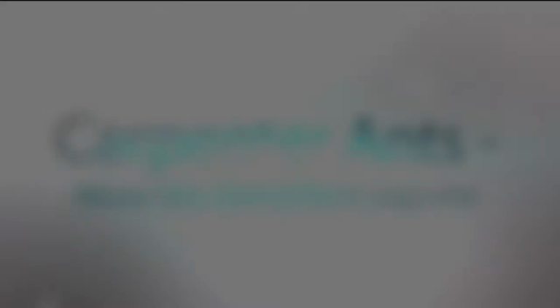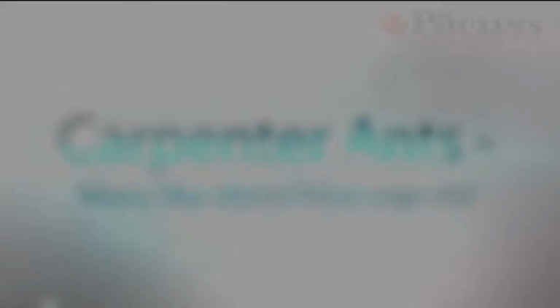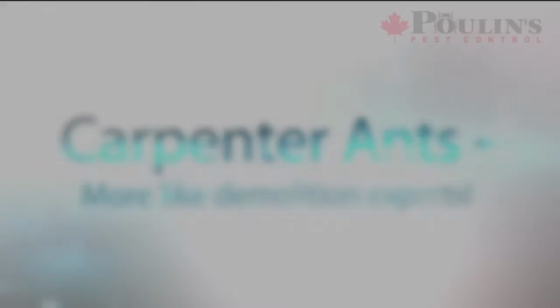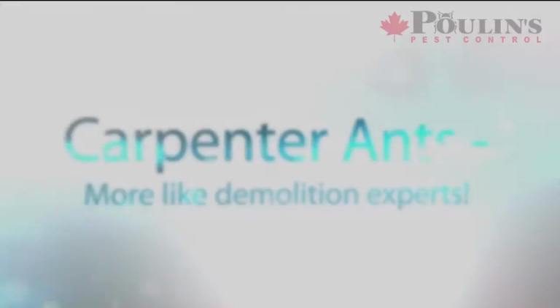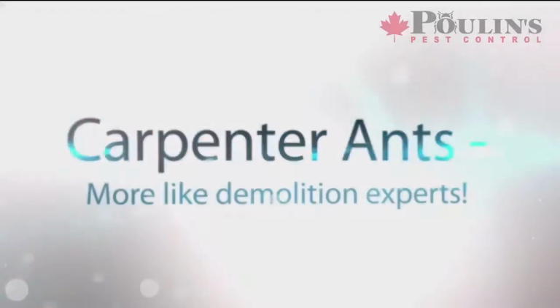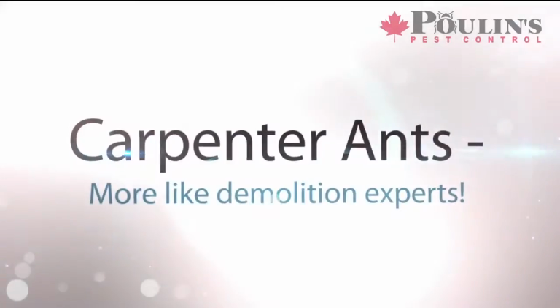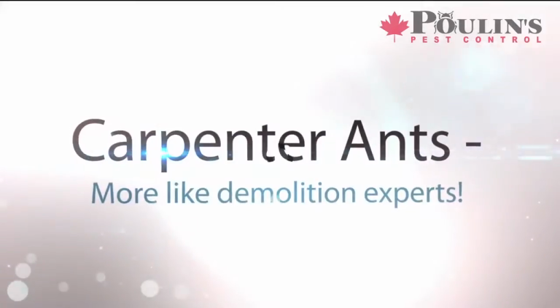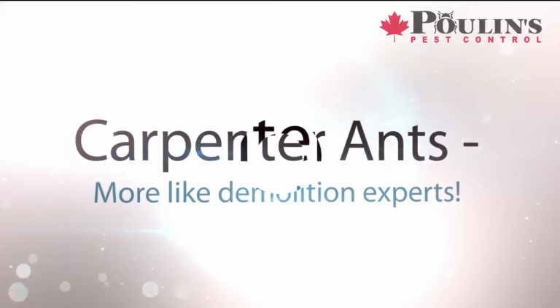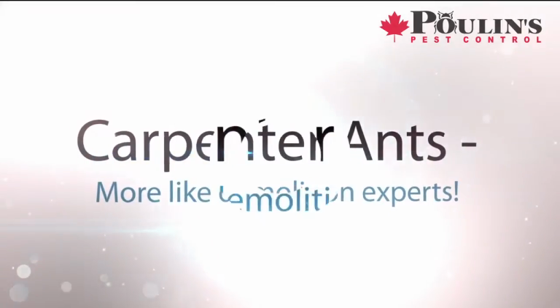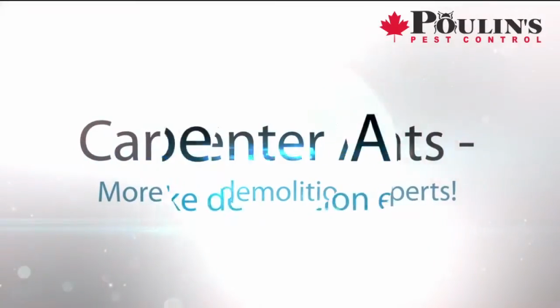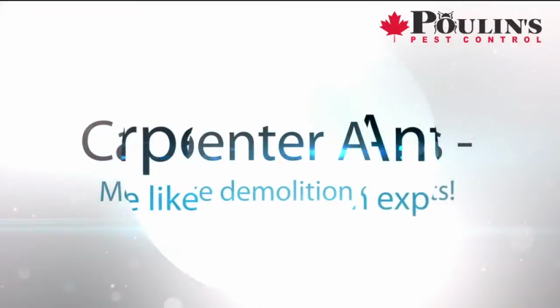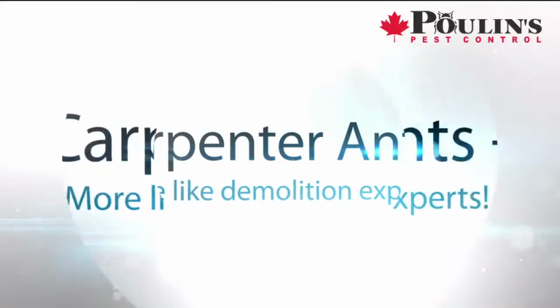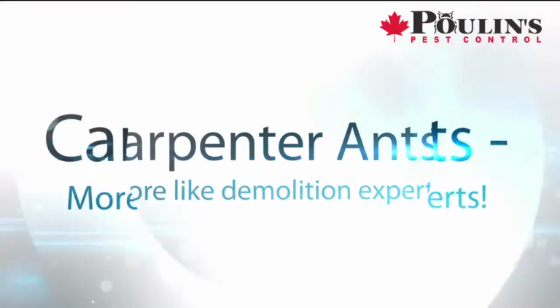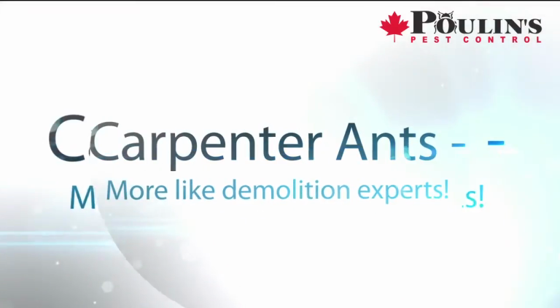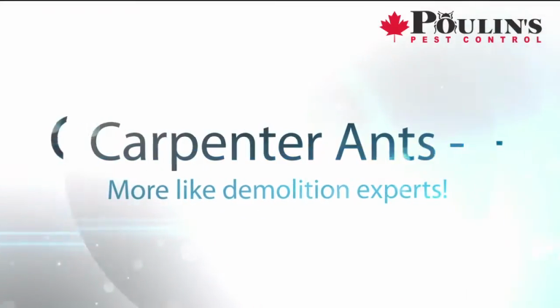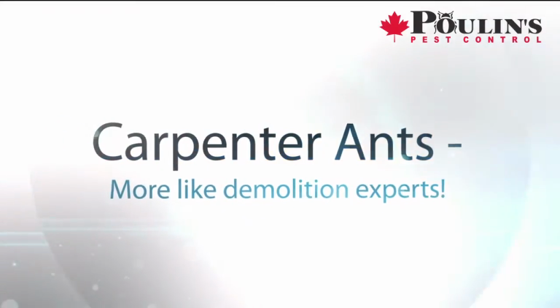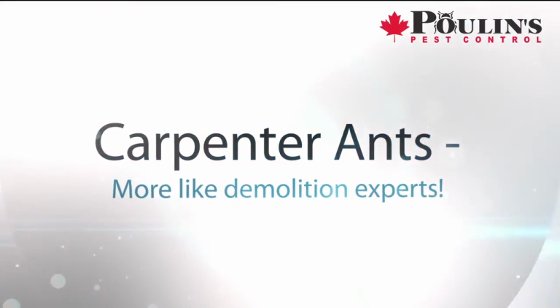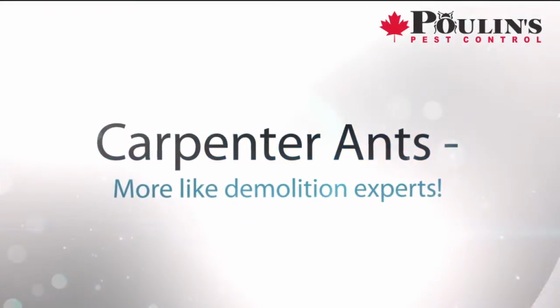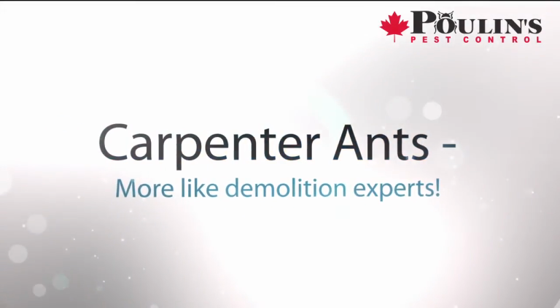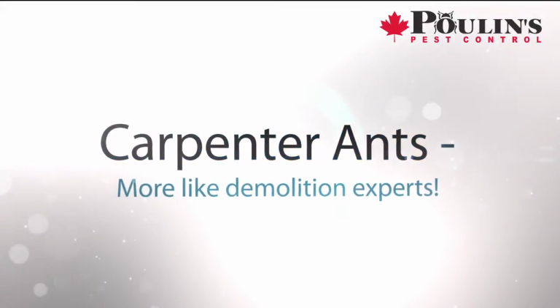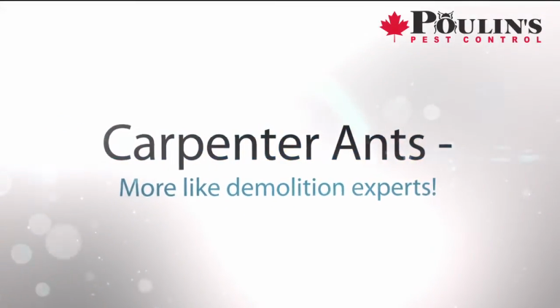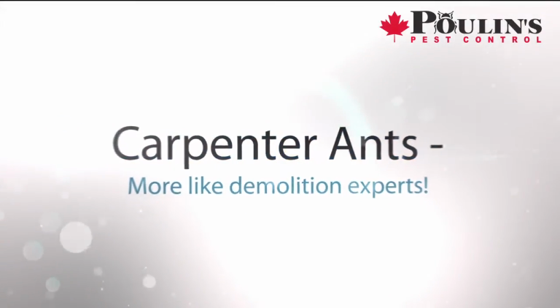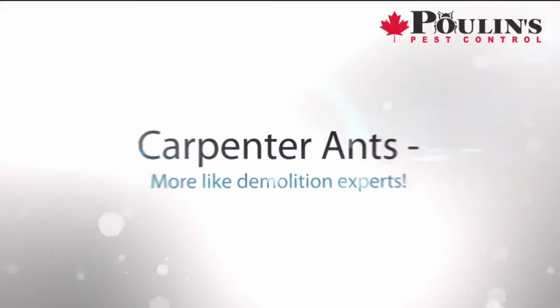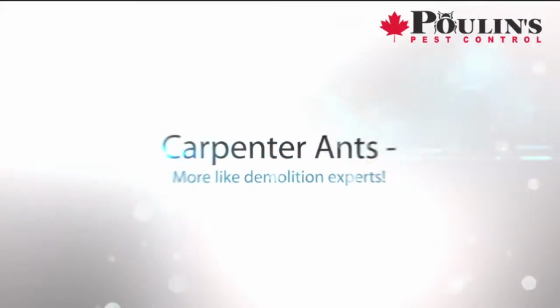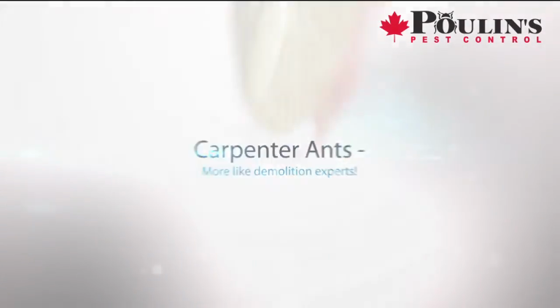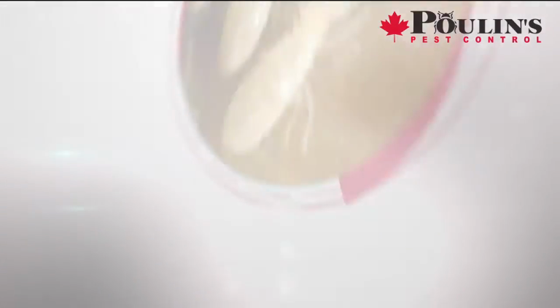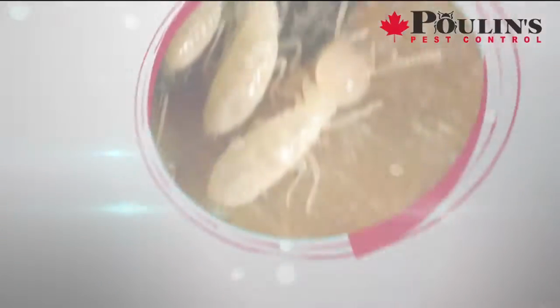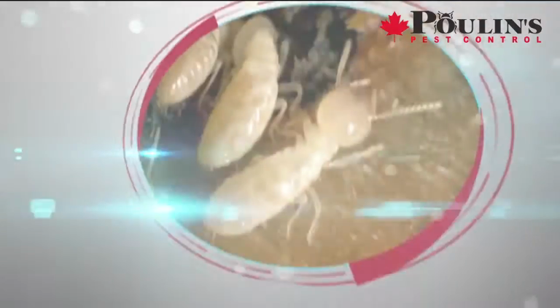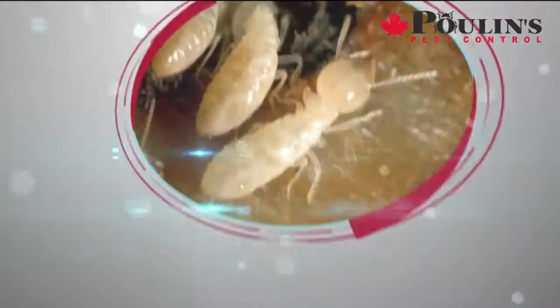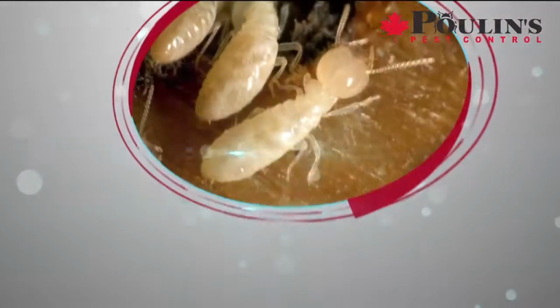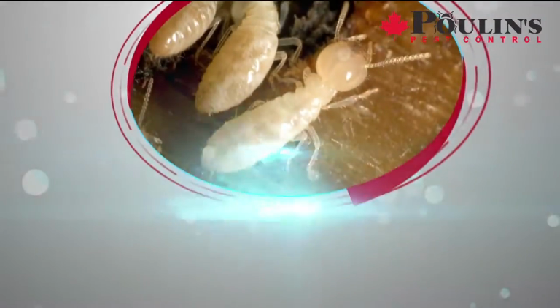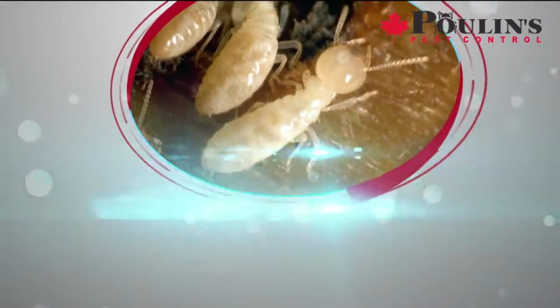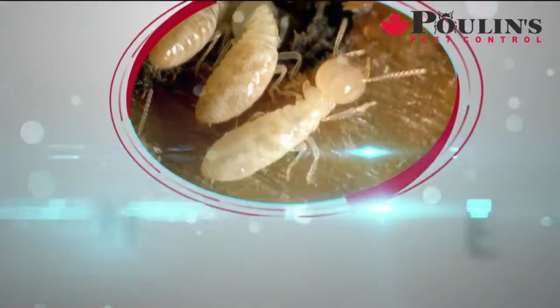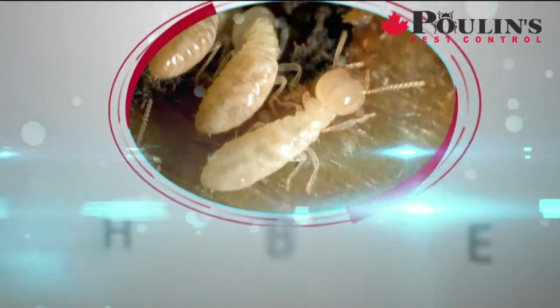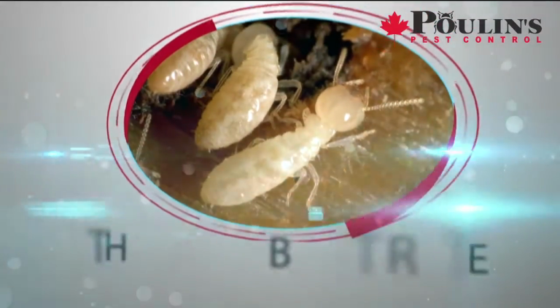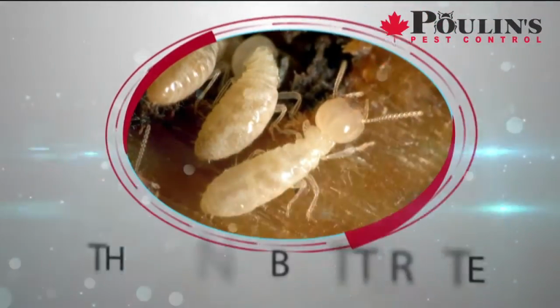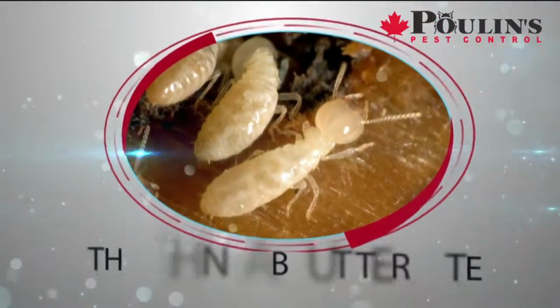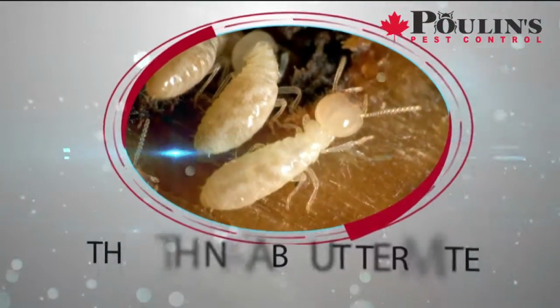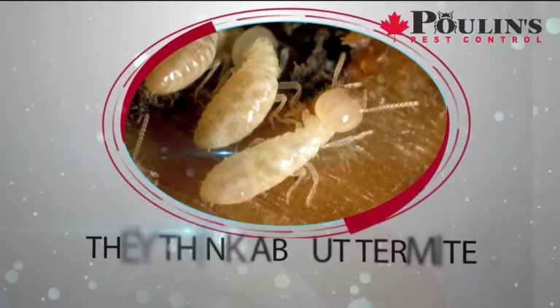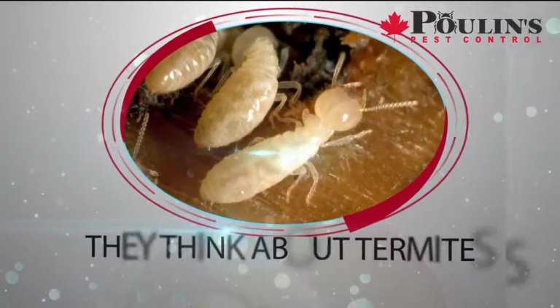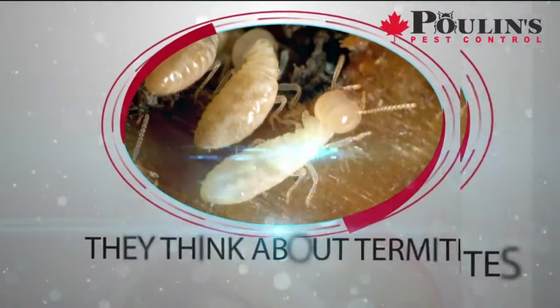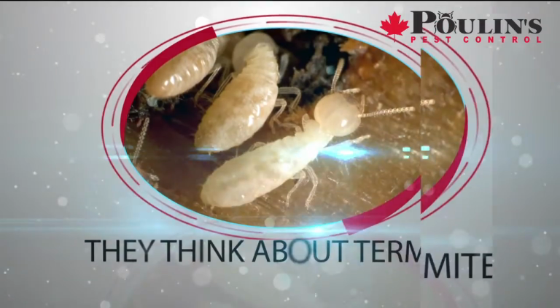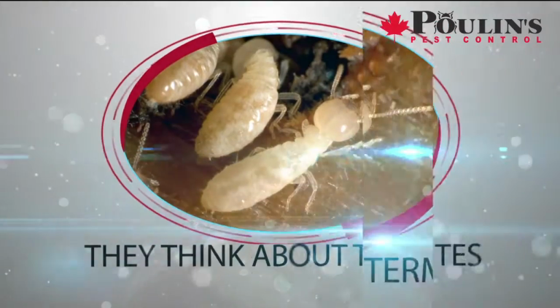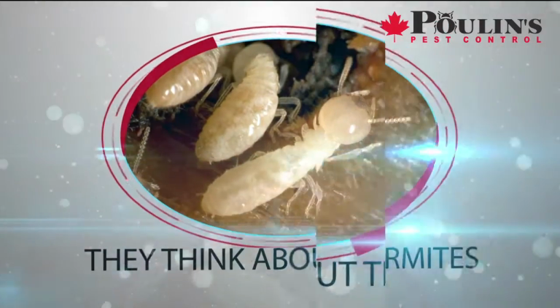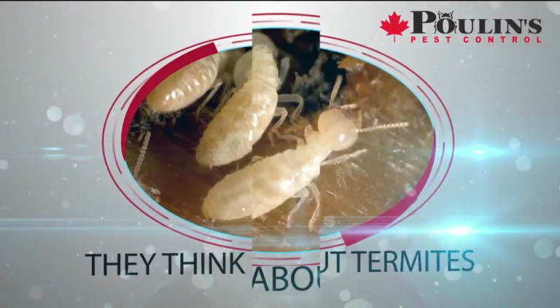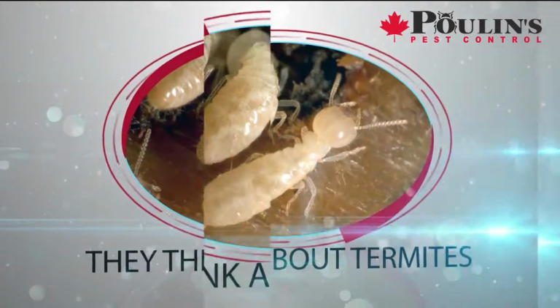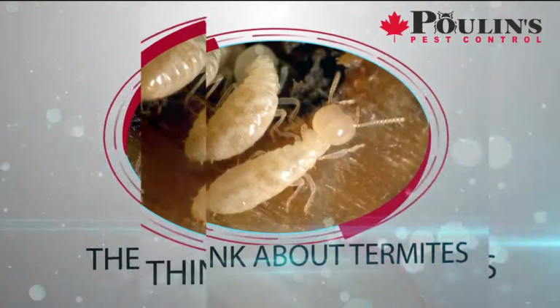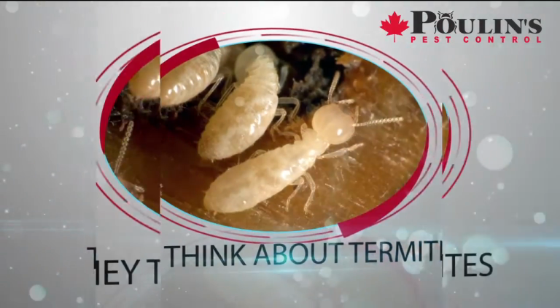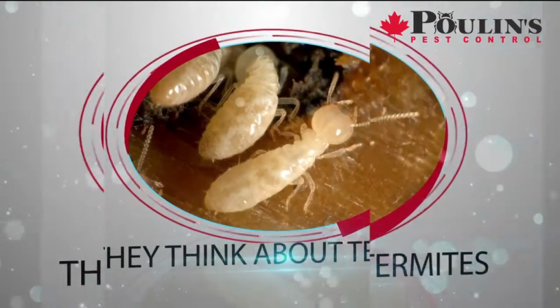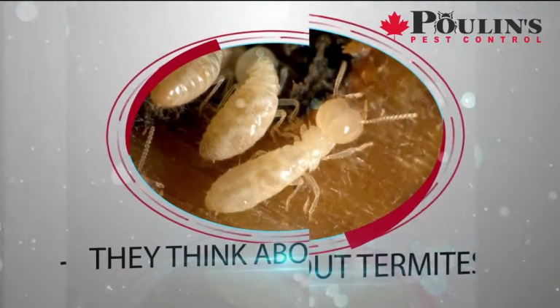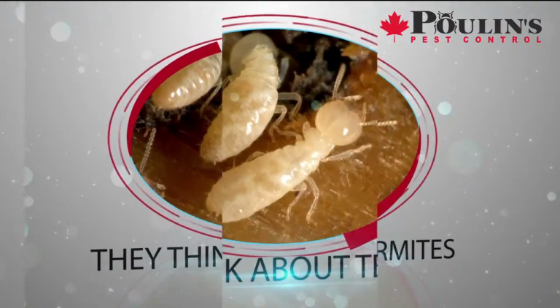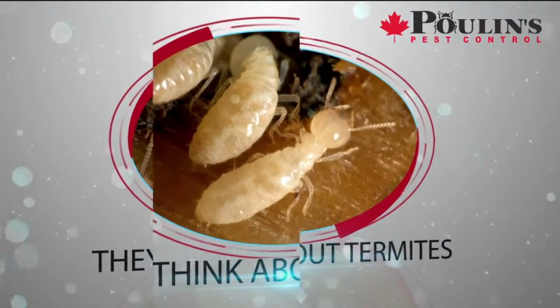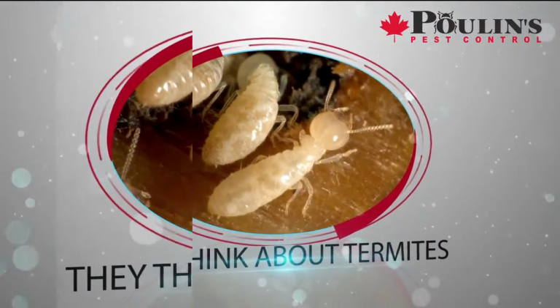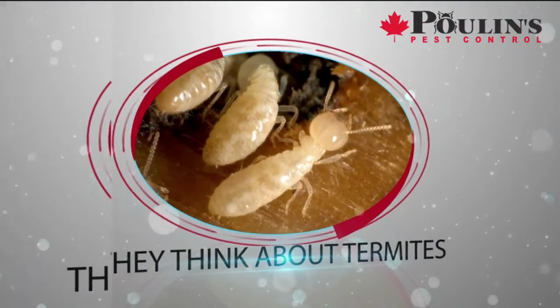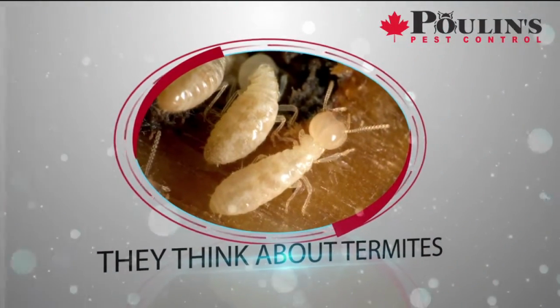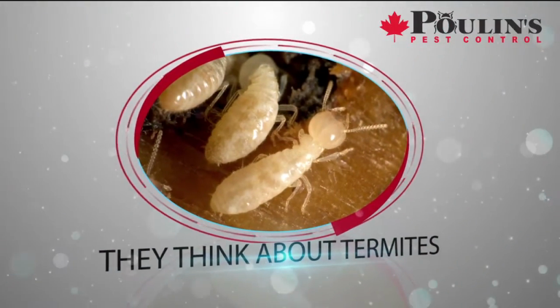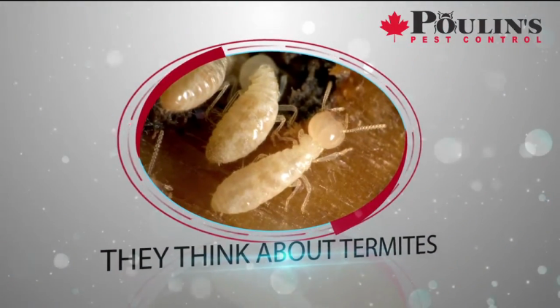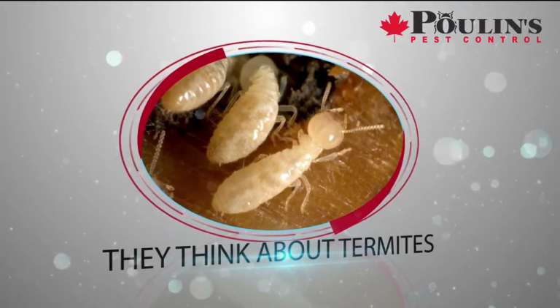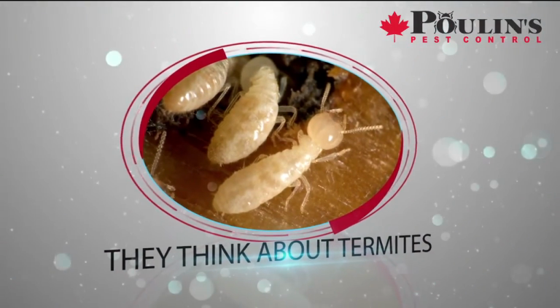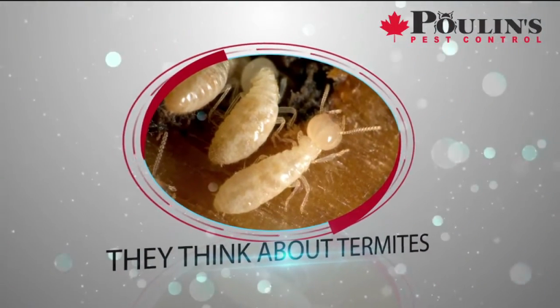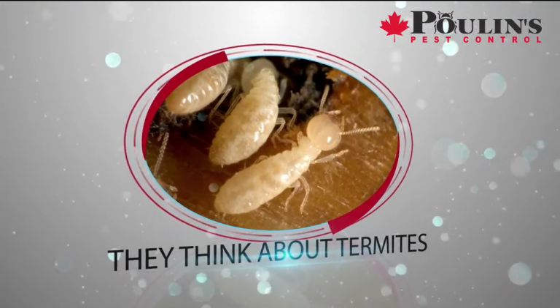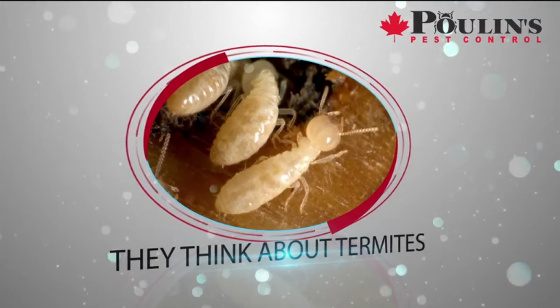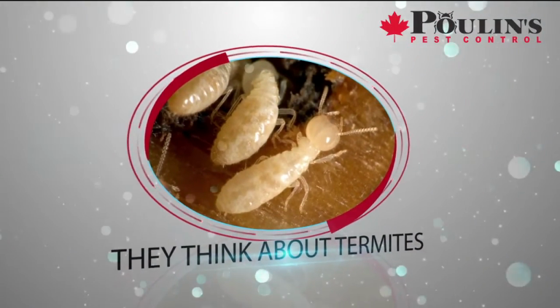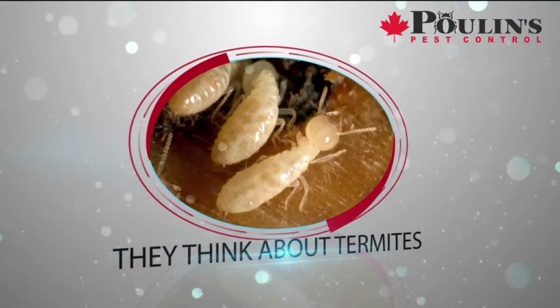Most of the time, when people think about insects causing property damage, they think about termites. What they don't think about, though, are carpenter ants.